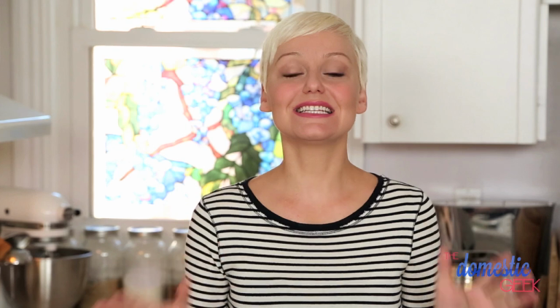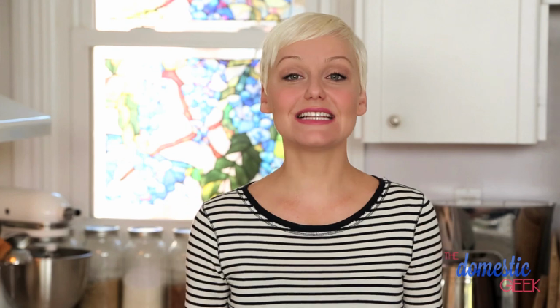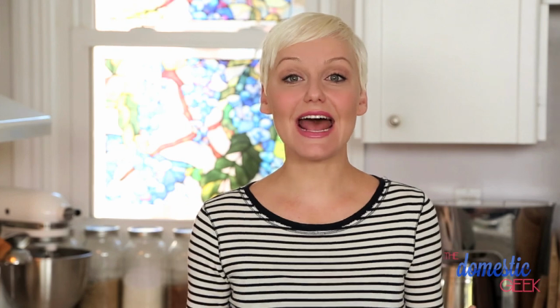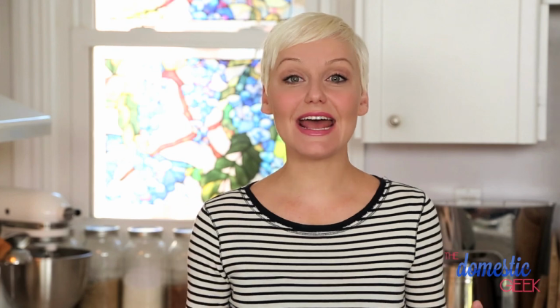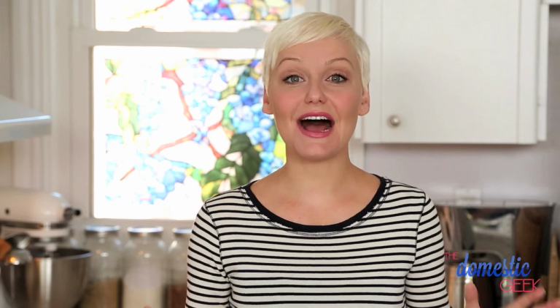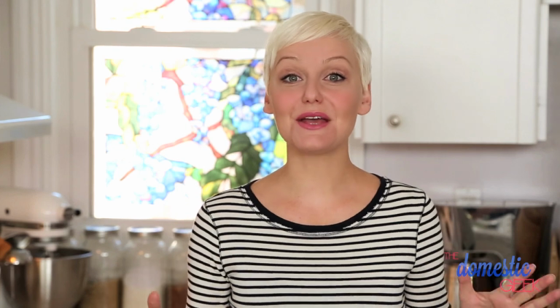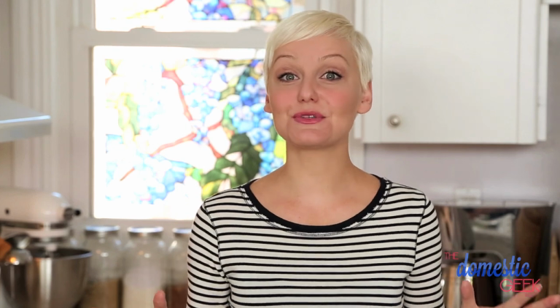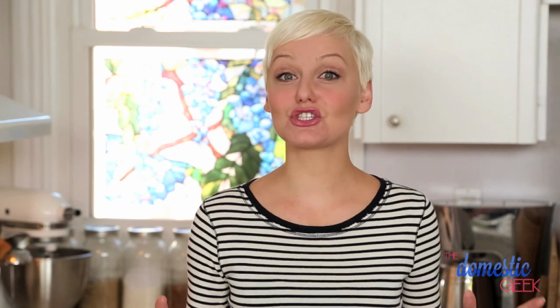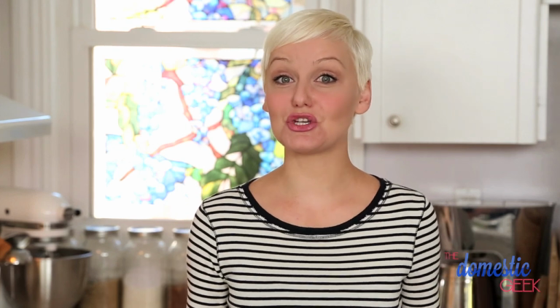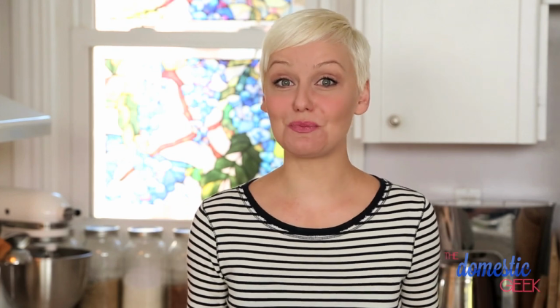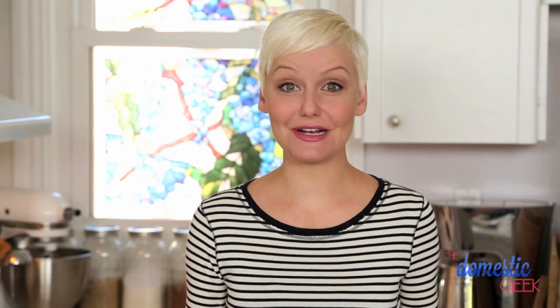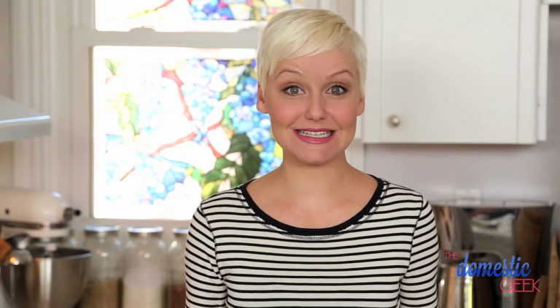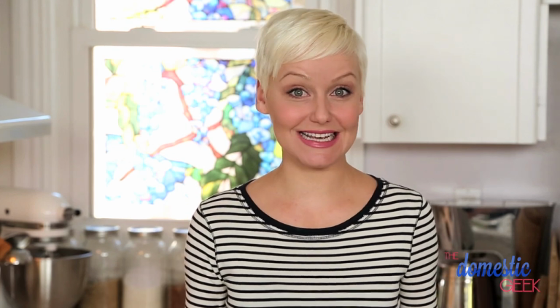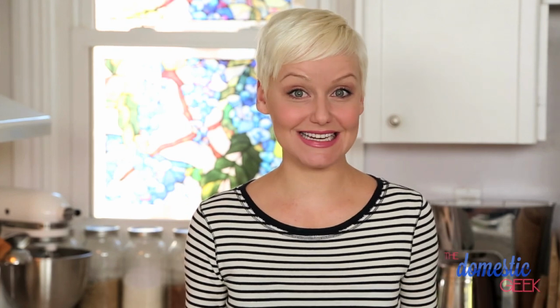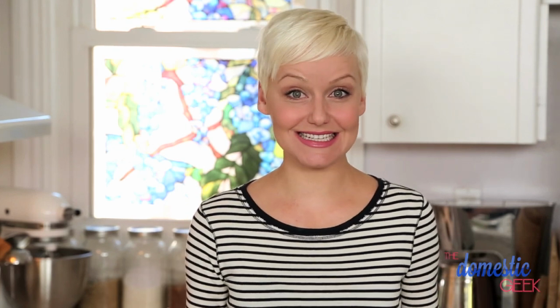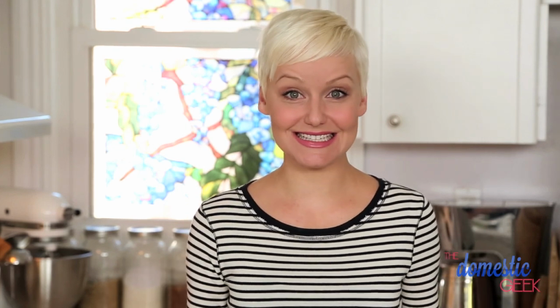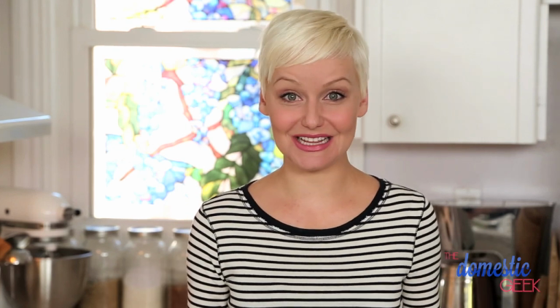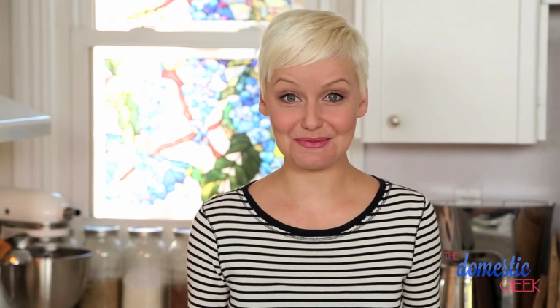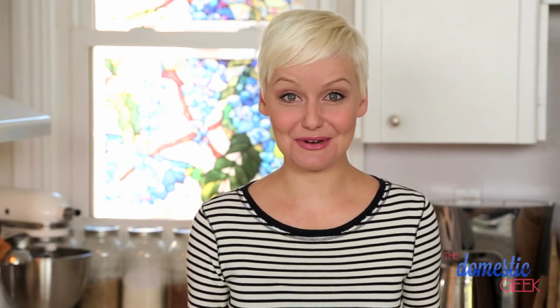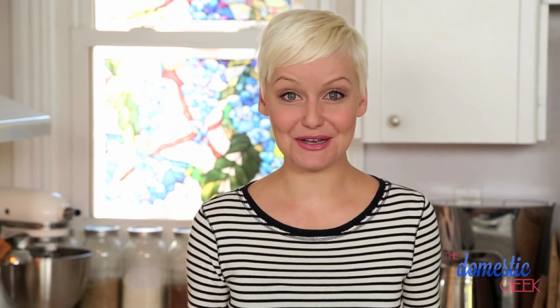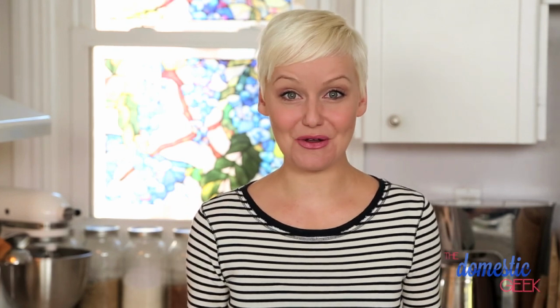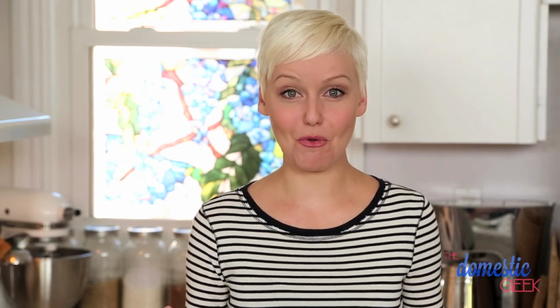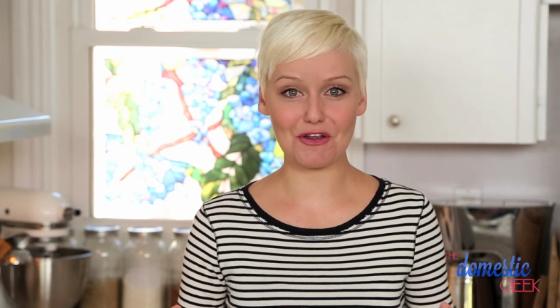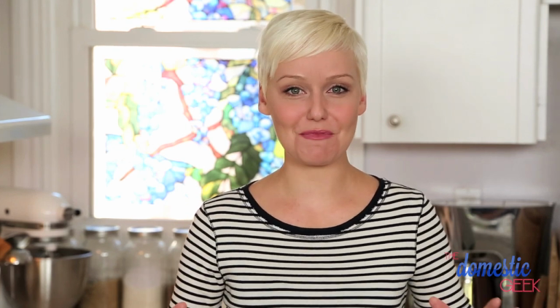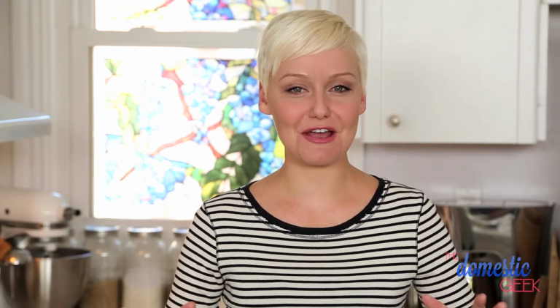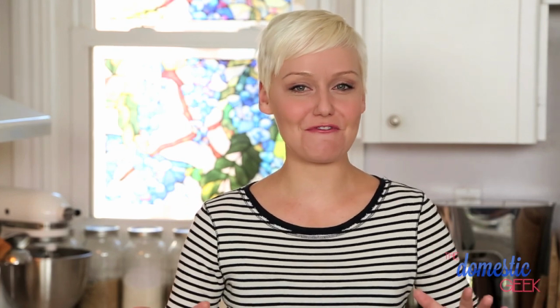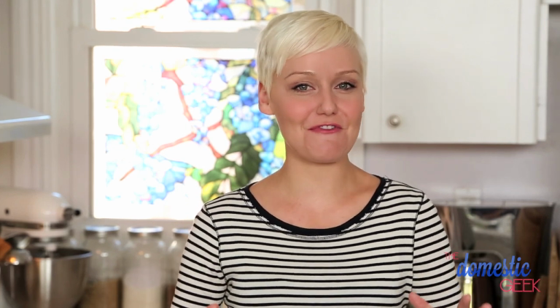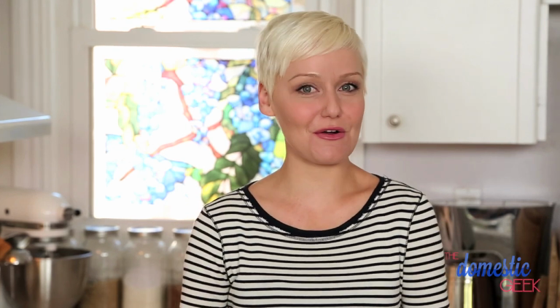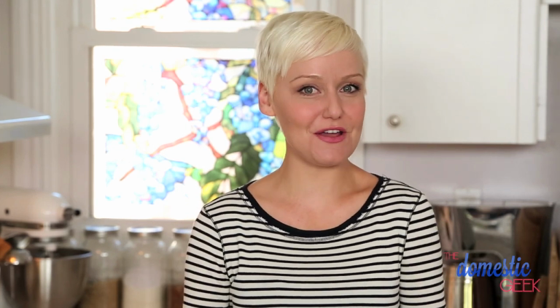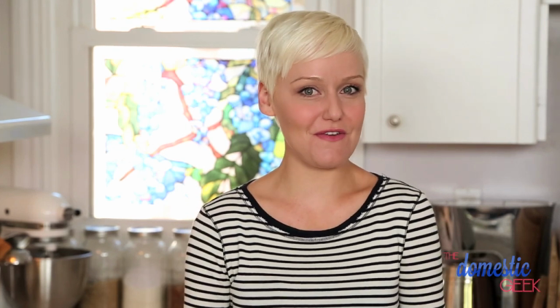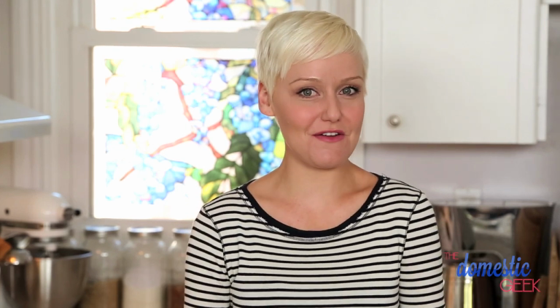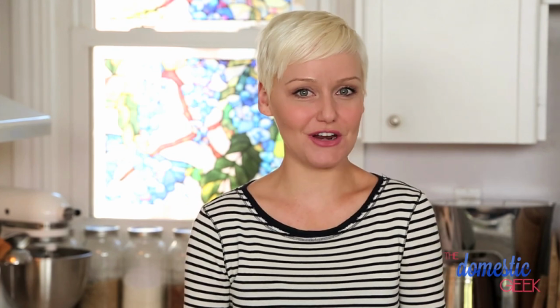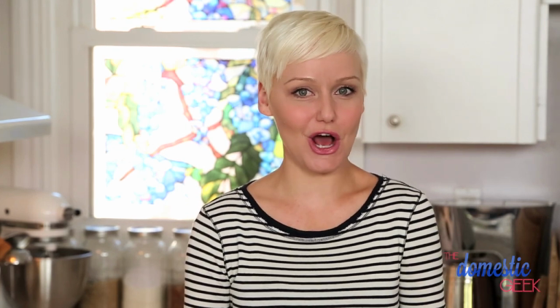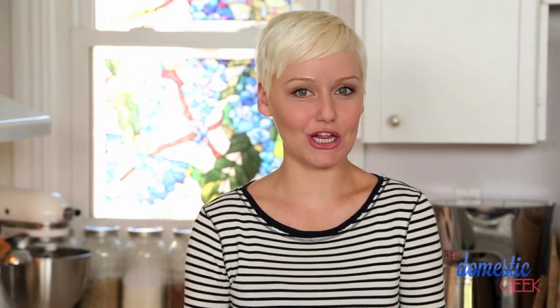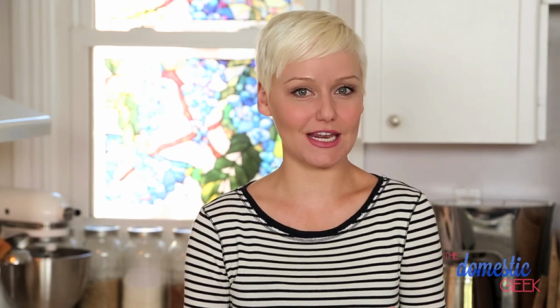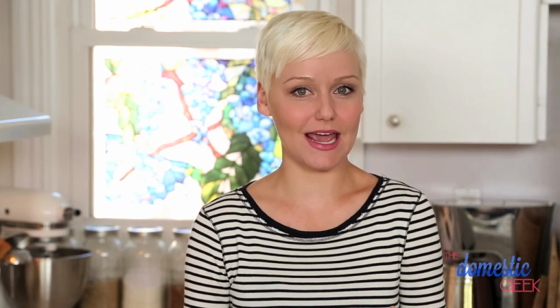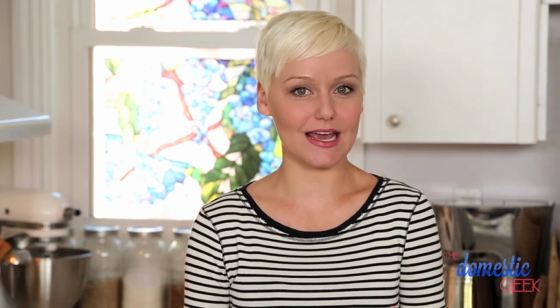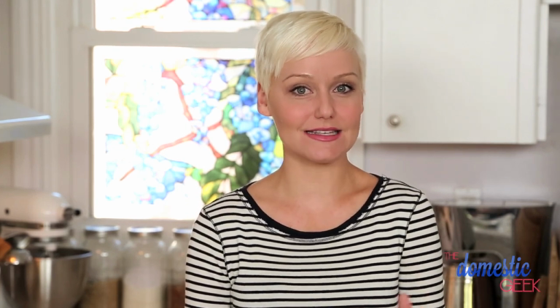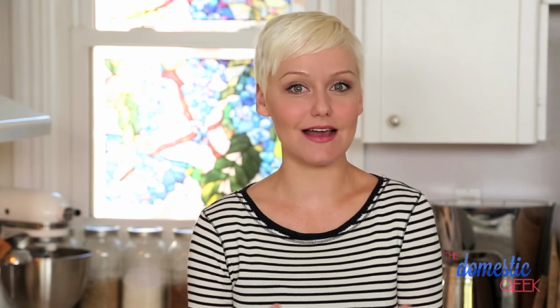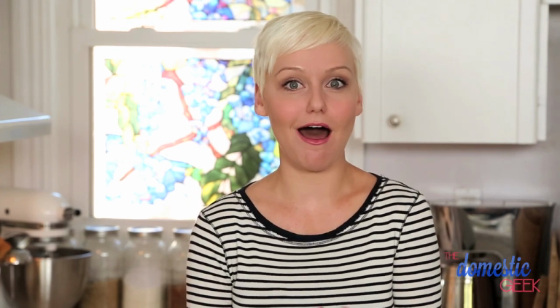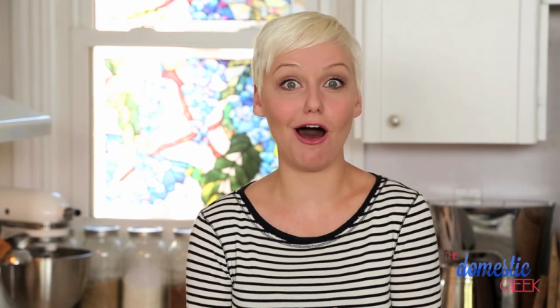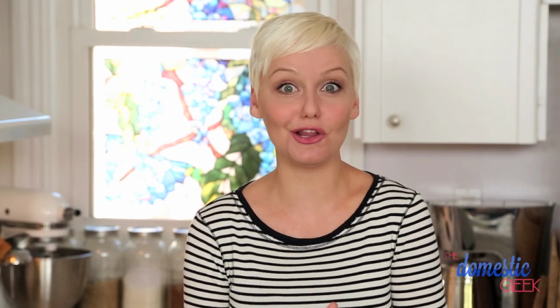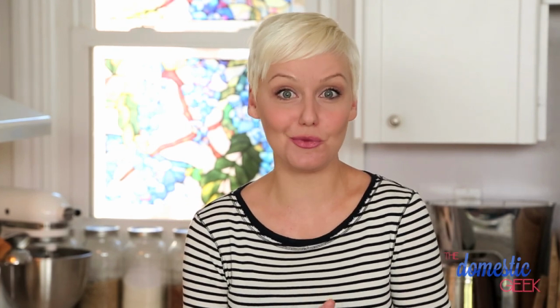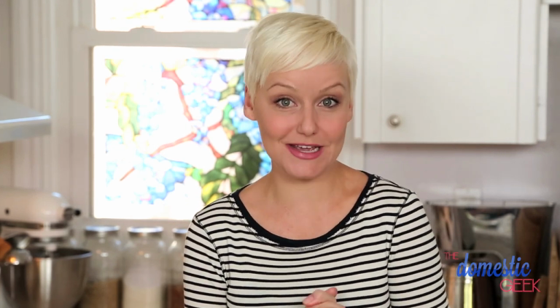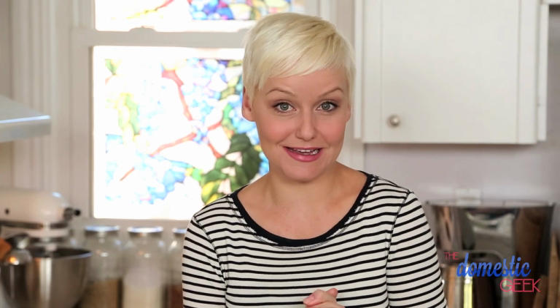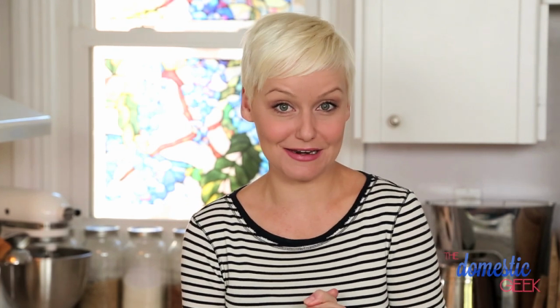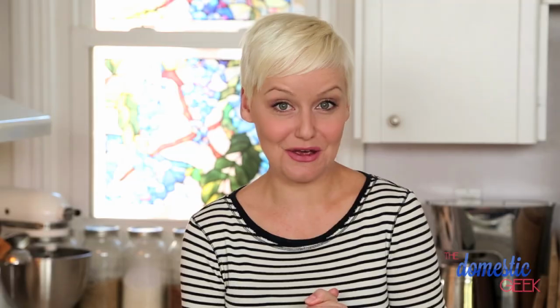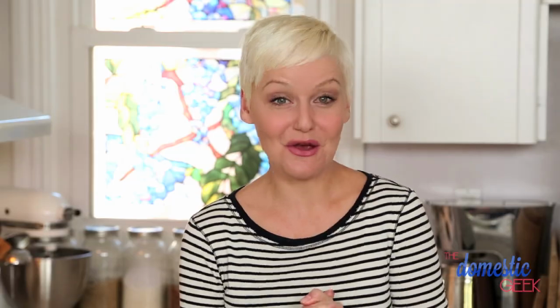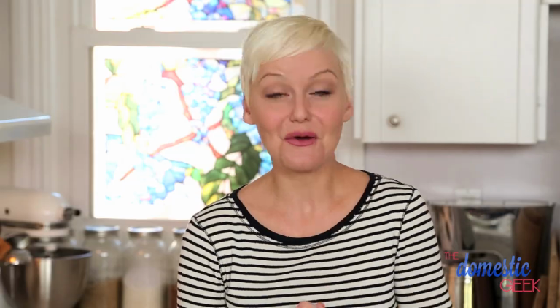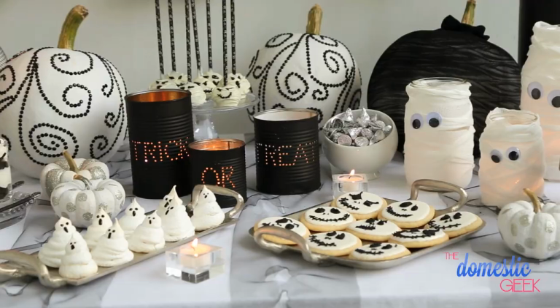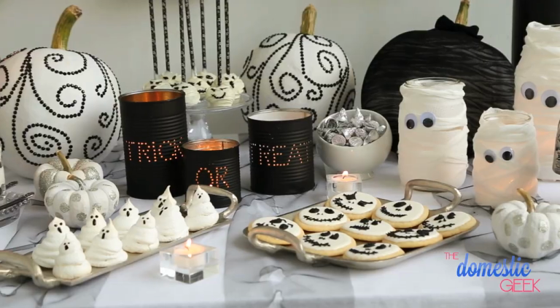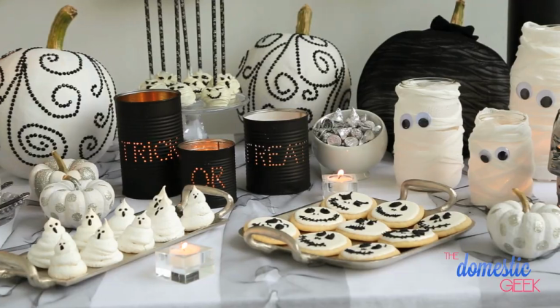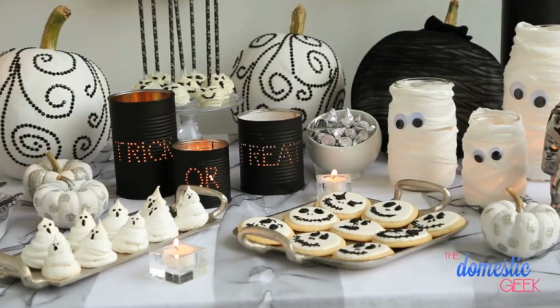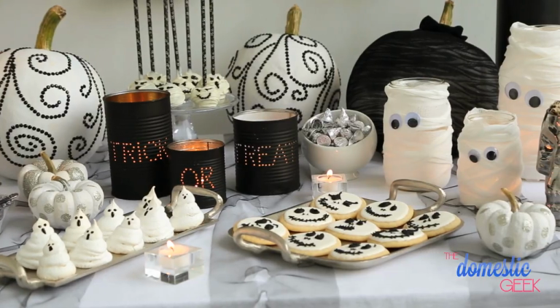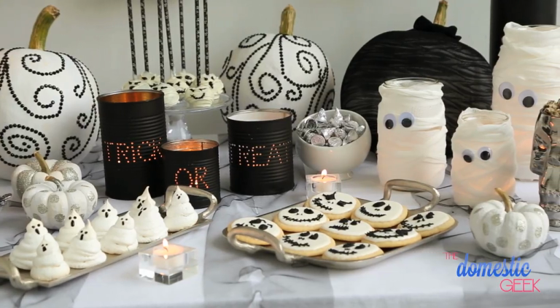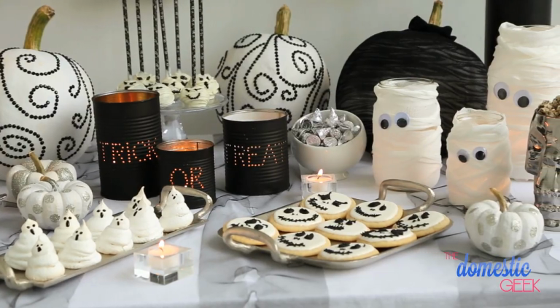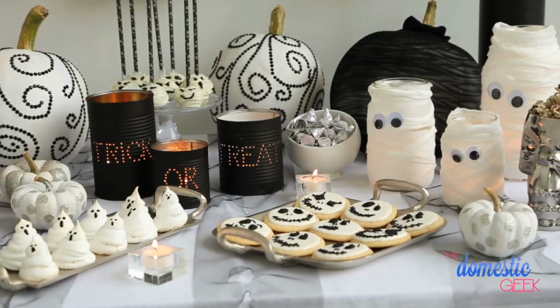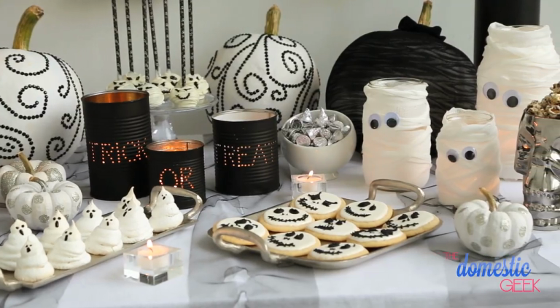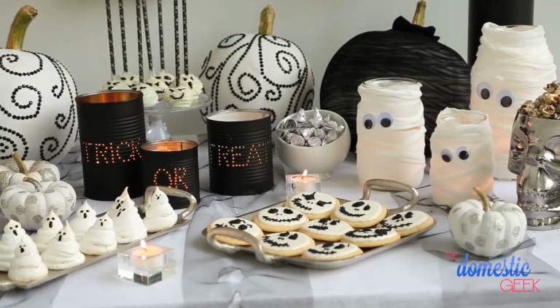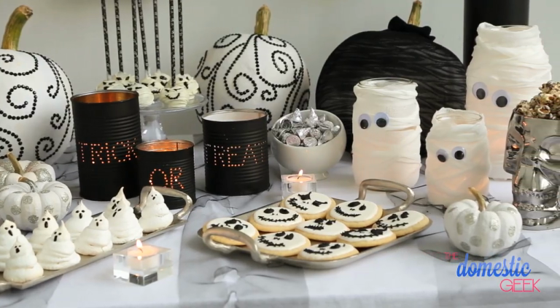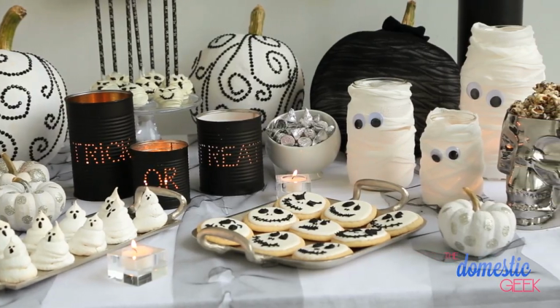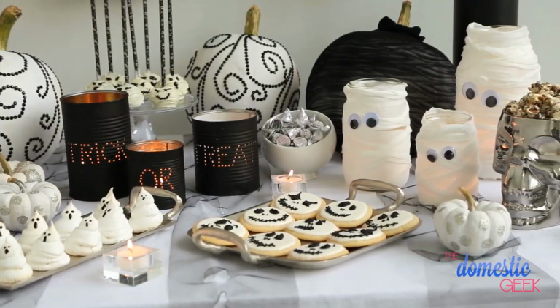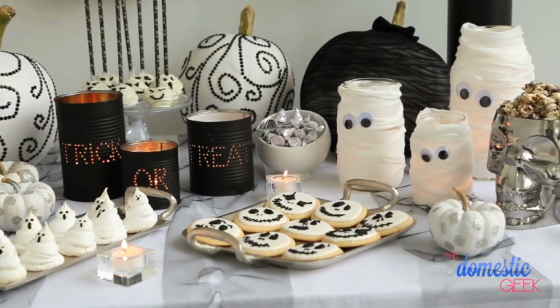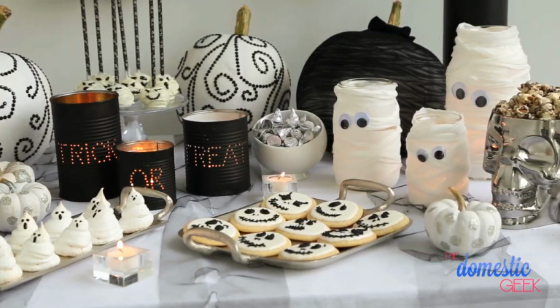Today, I am super excited to celebrate one of my very favorite holidays, Halloween, with three spooky treats.